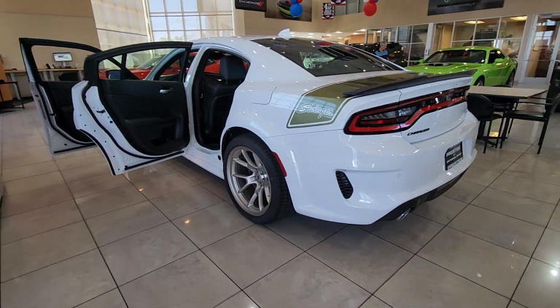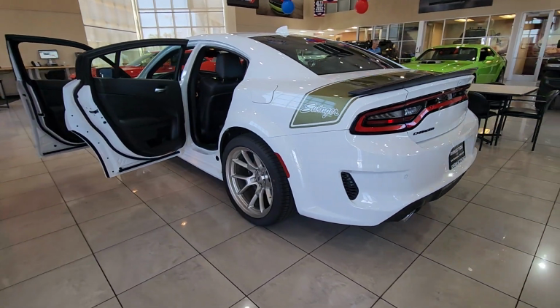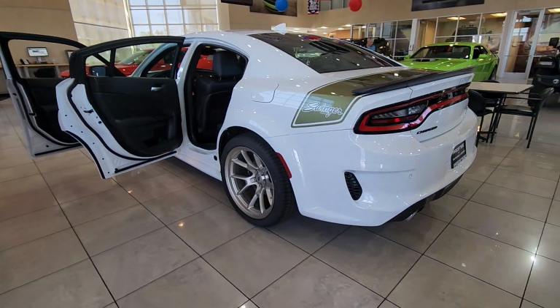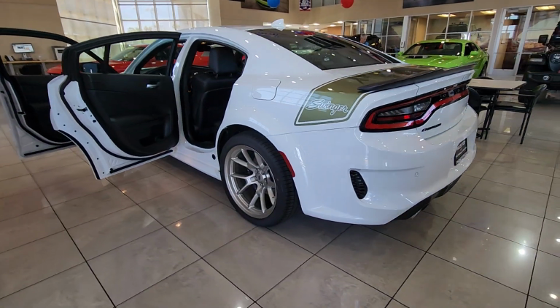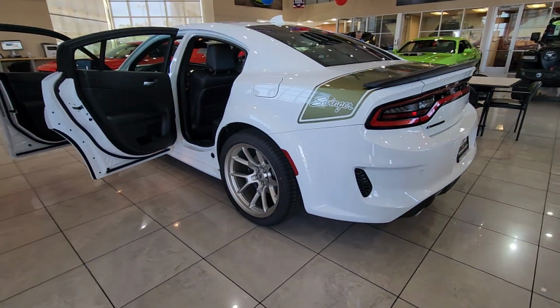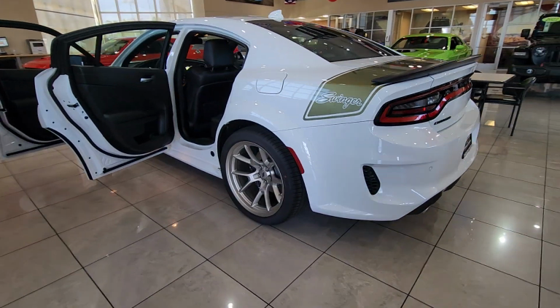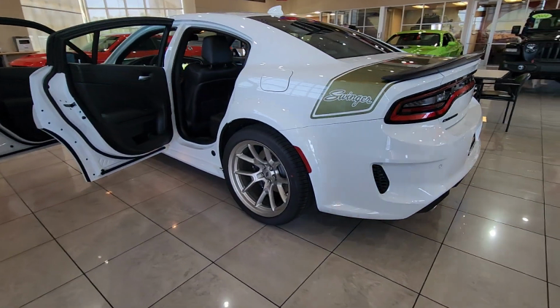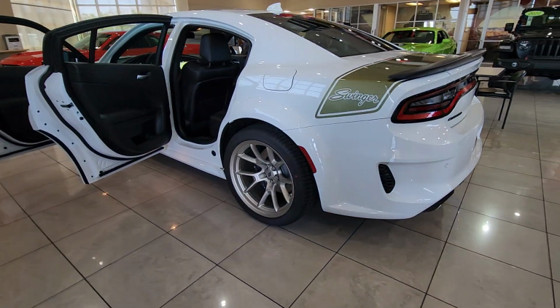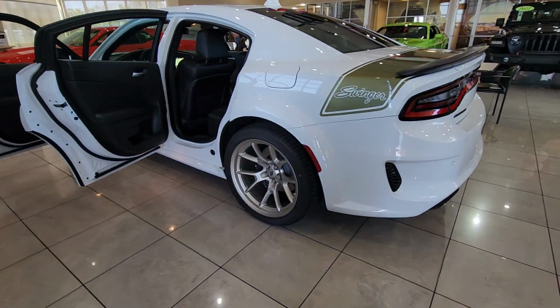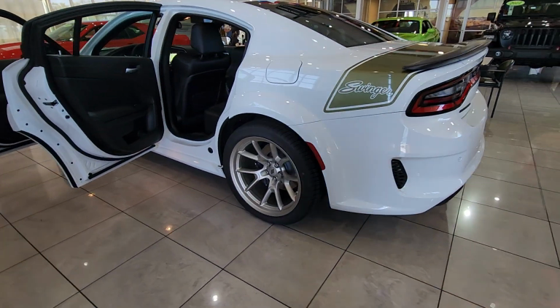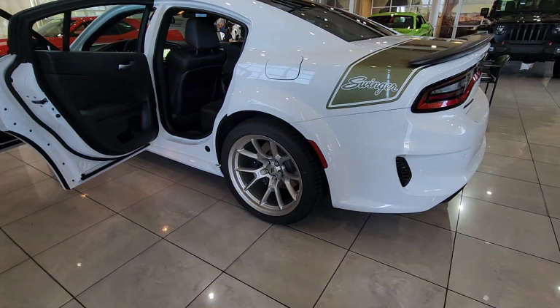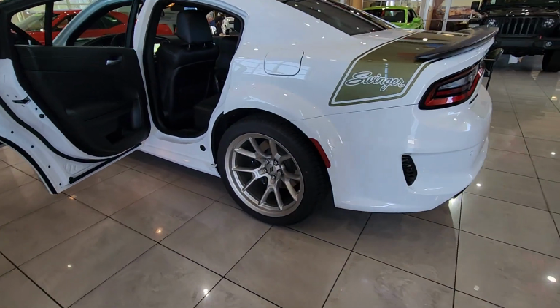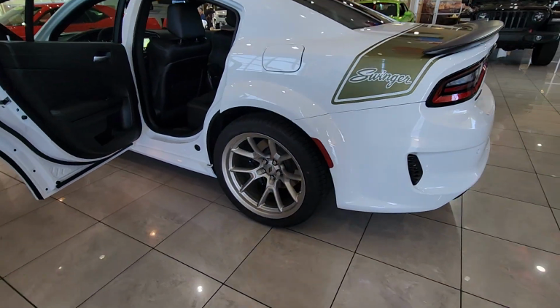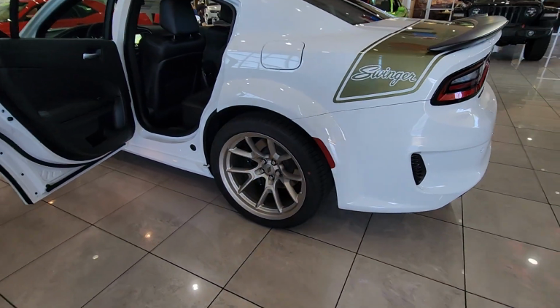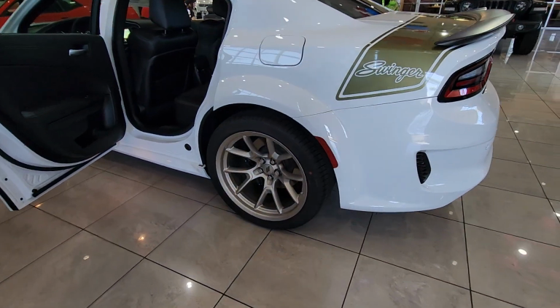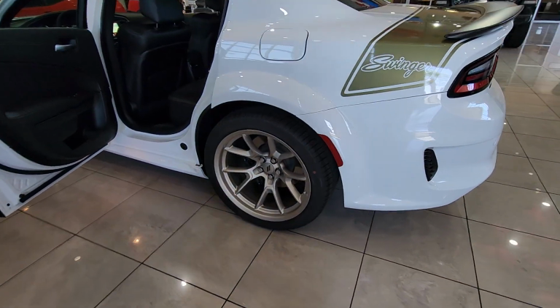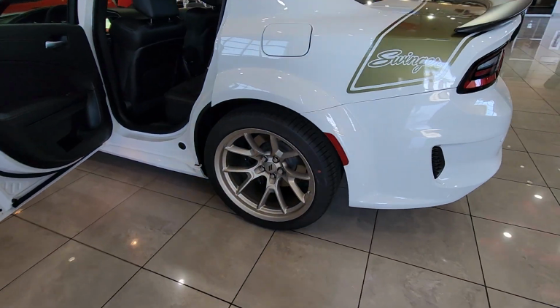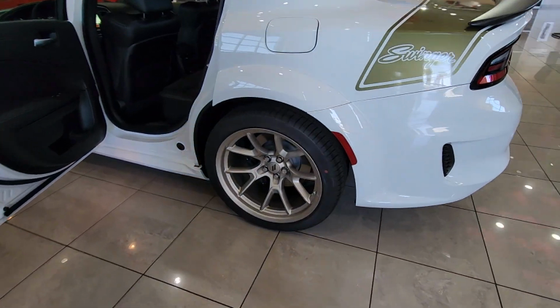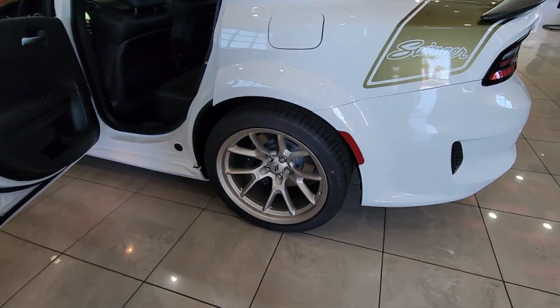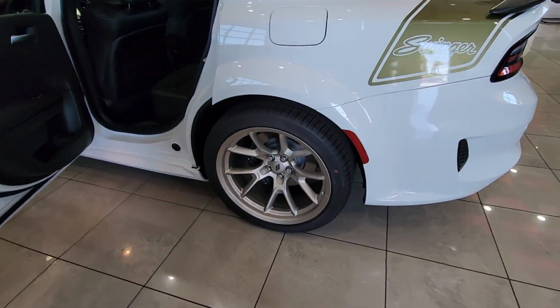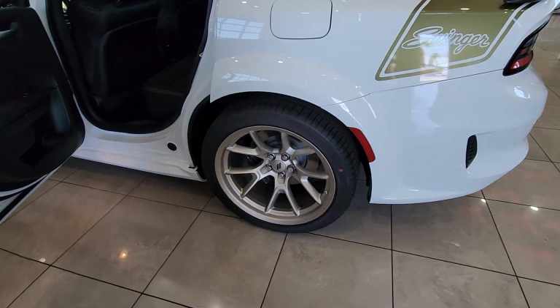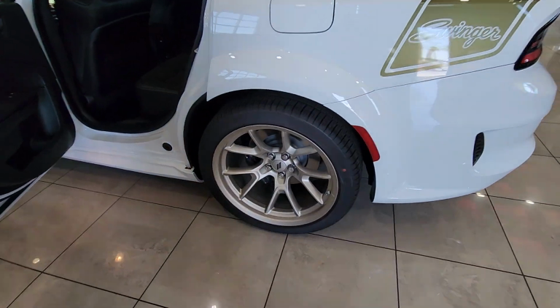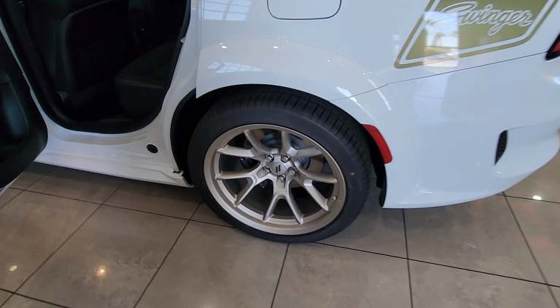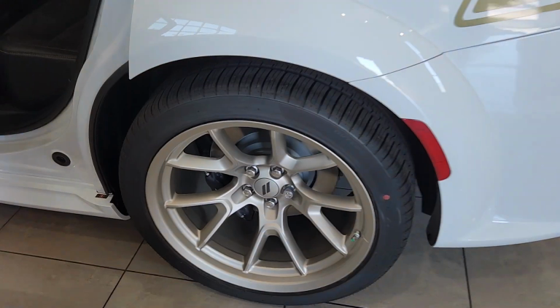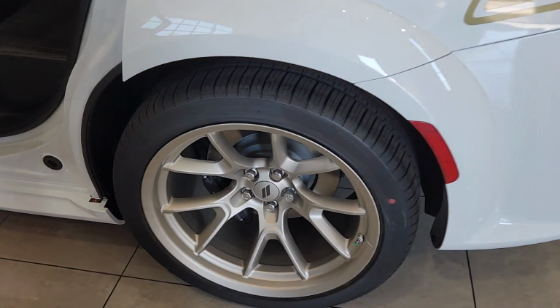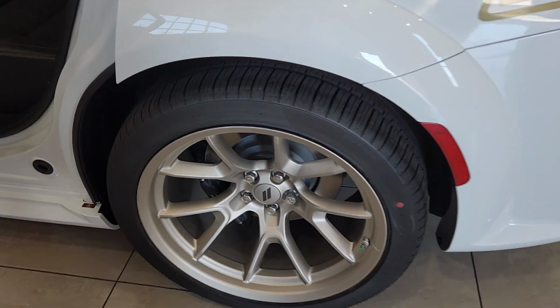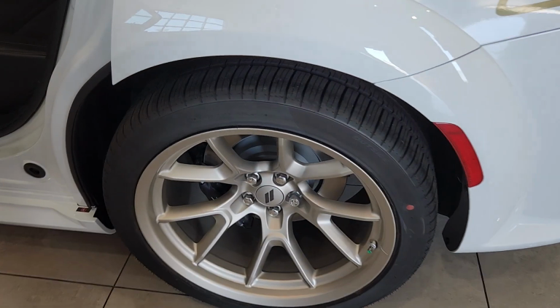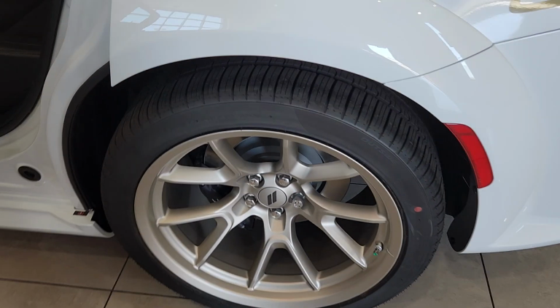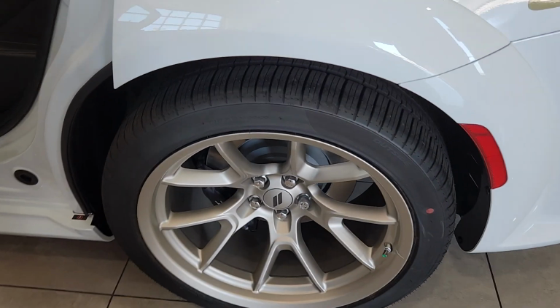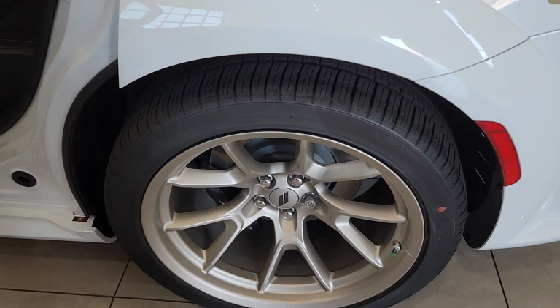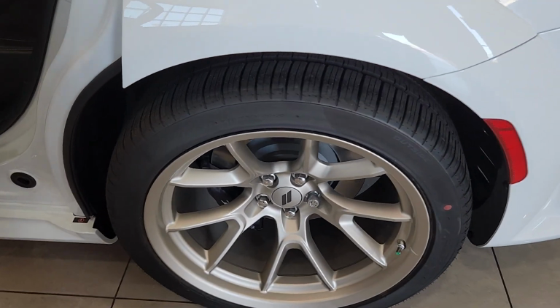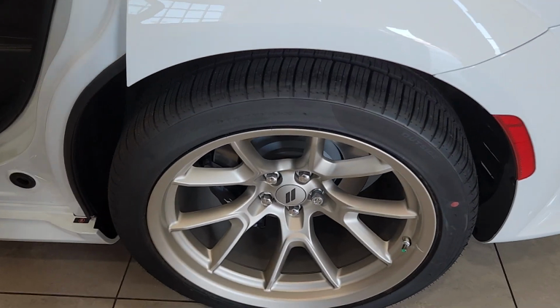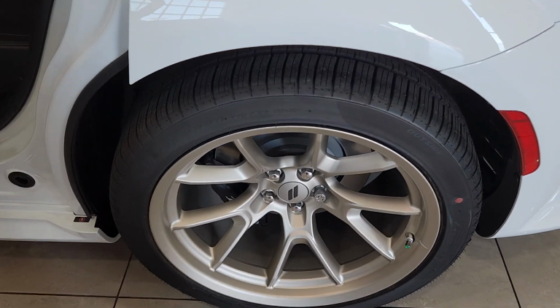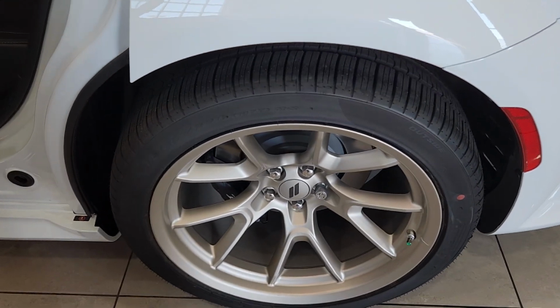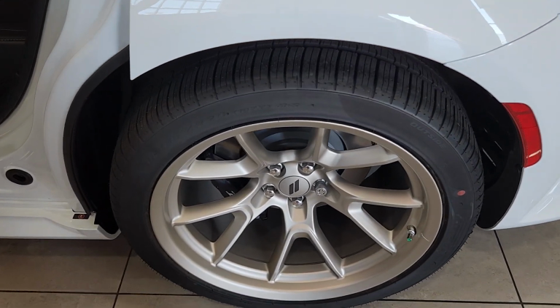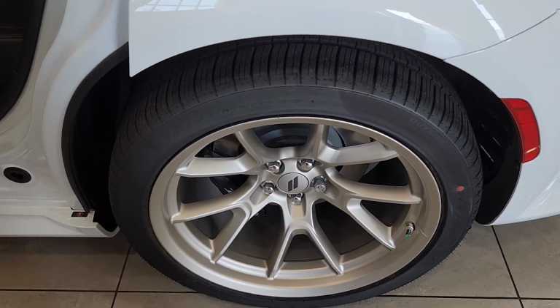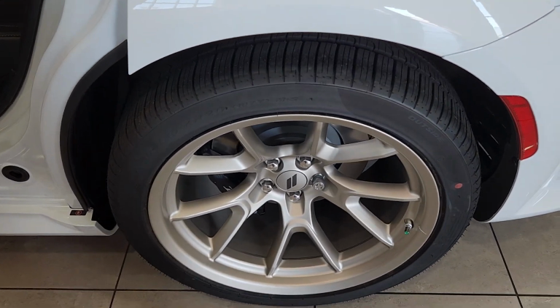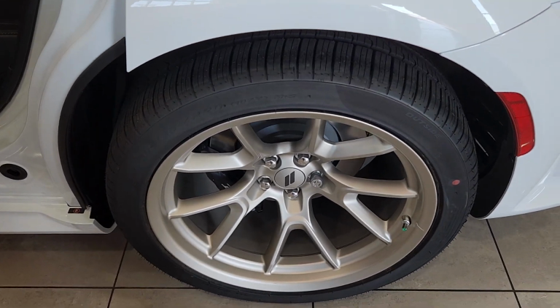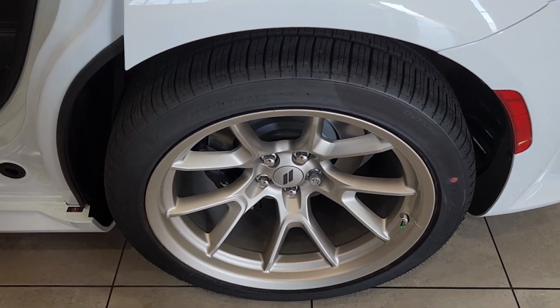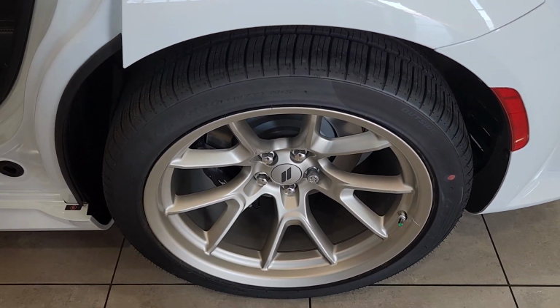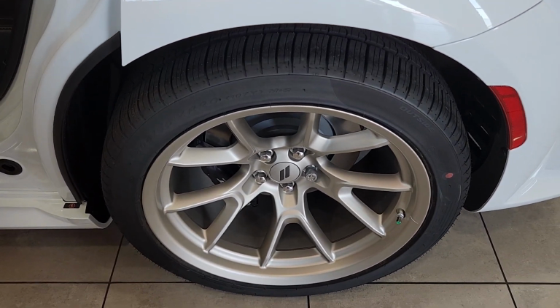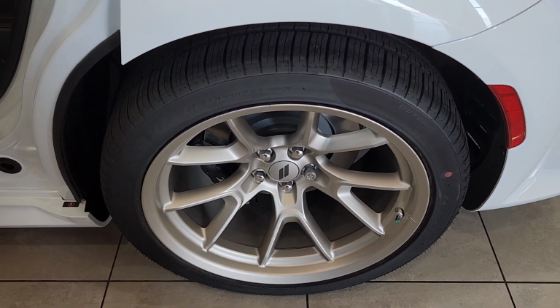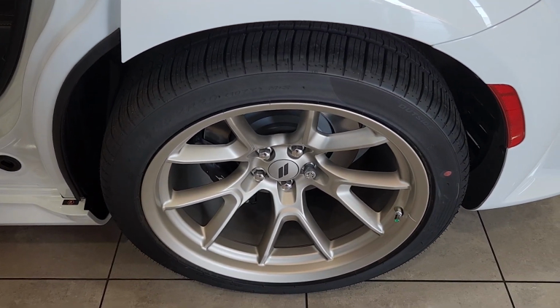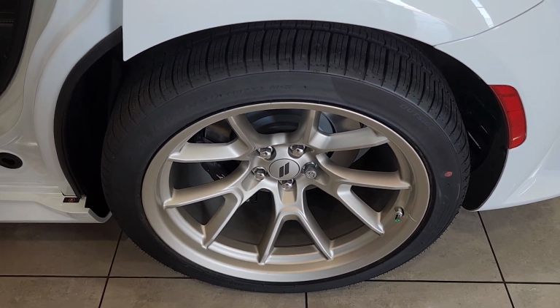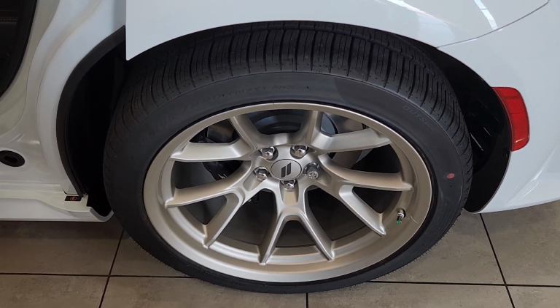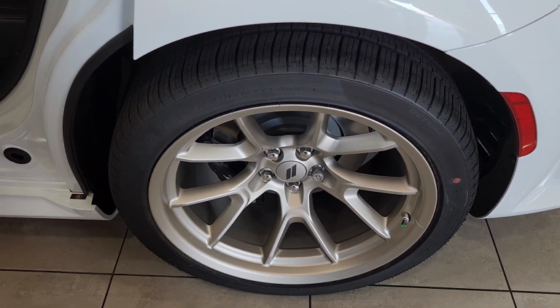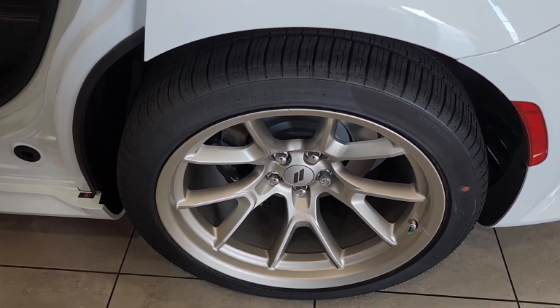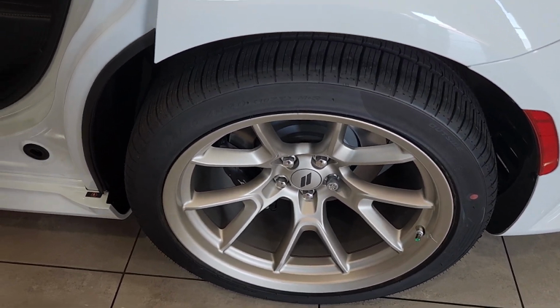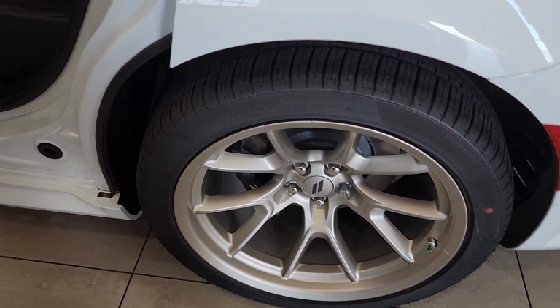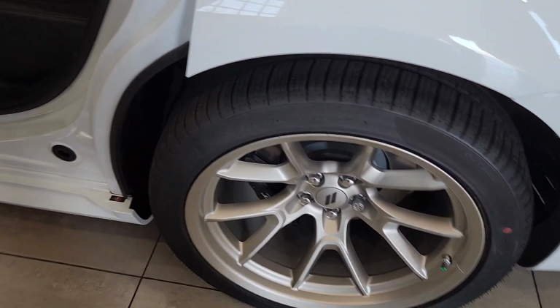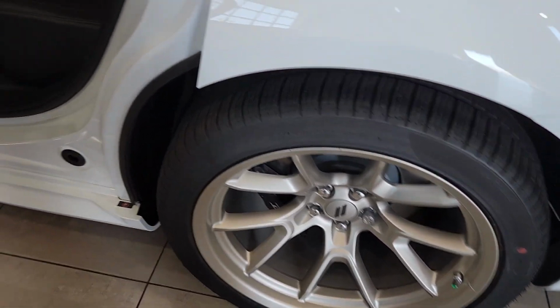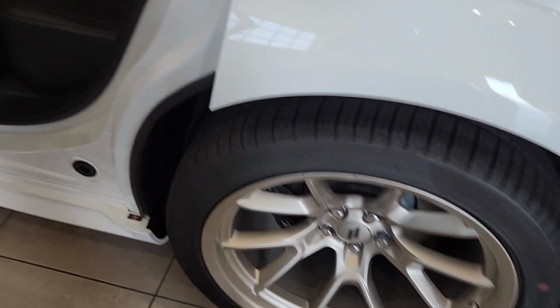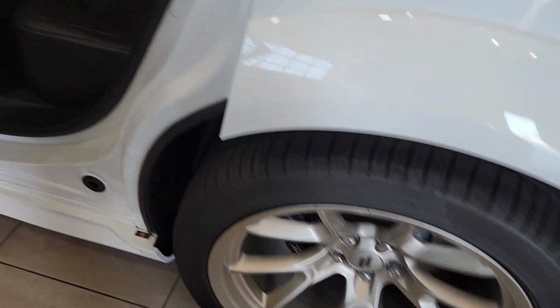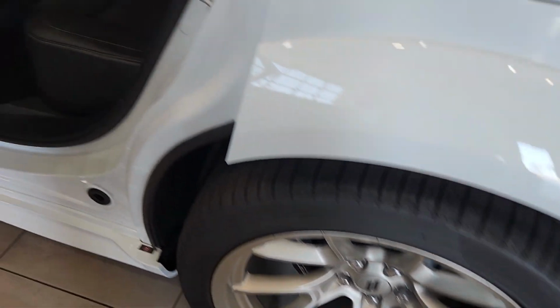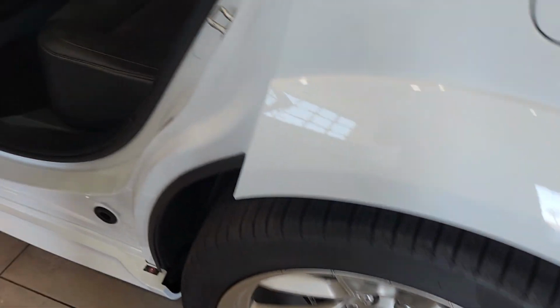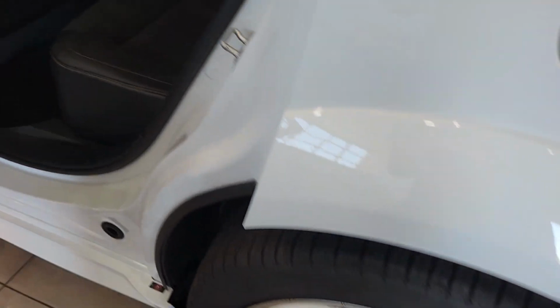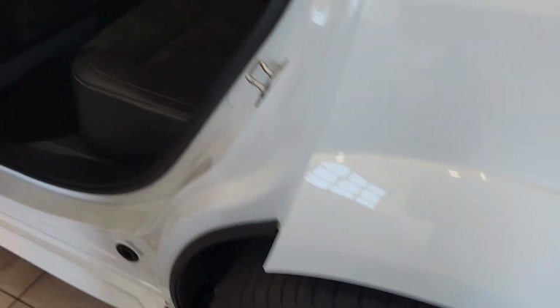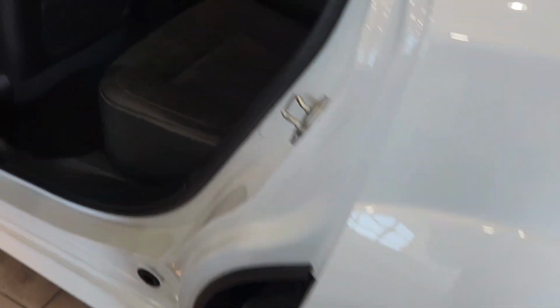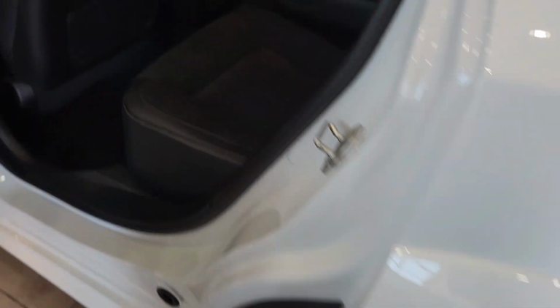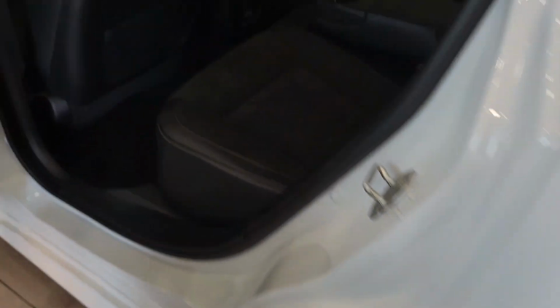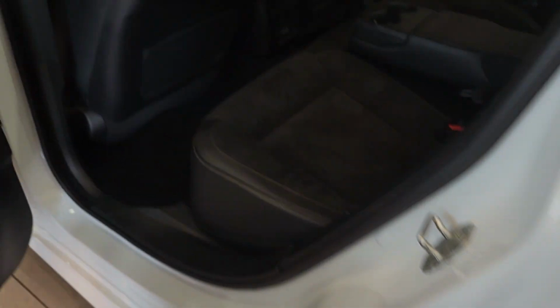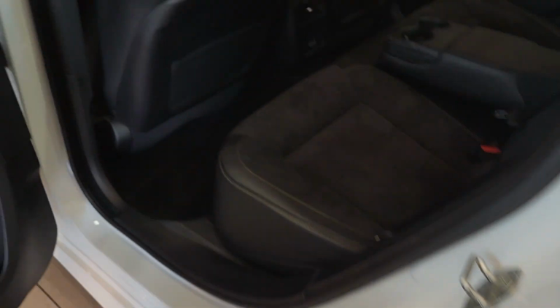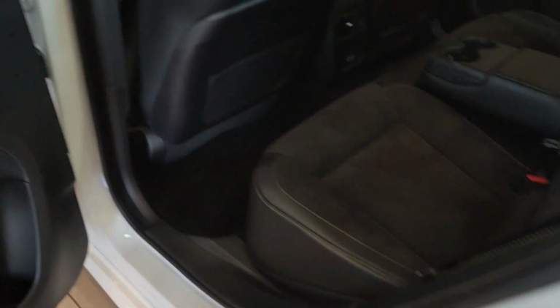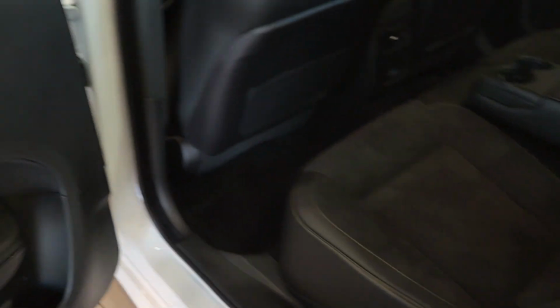Feel the exhilaration of raw muscle car power in the Charger. Come in for a test drive. Take care.